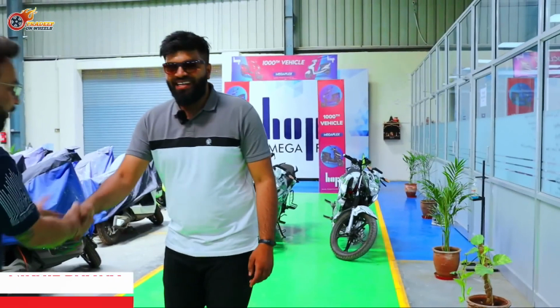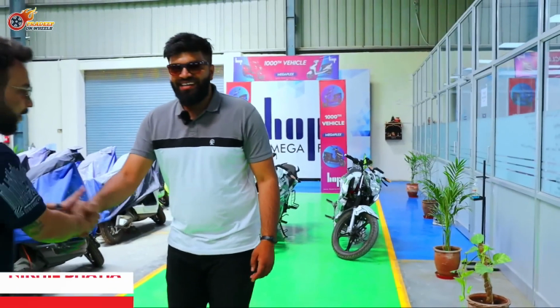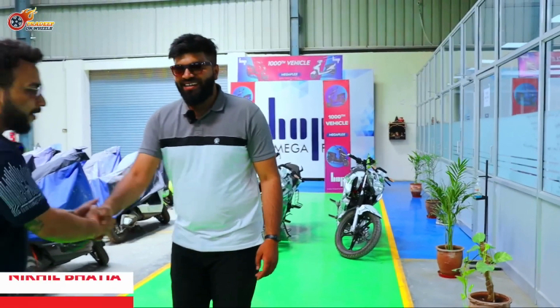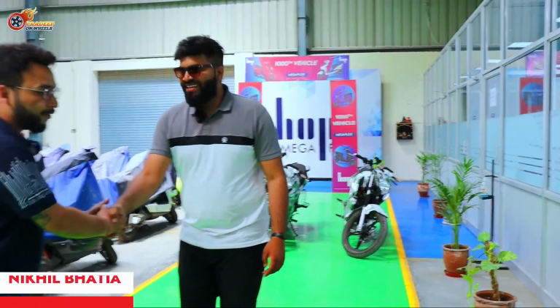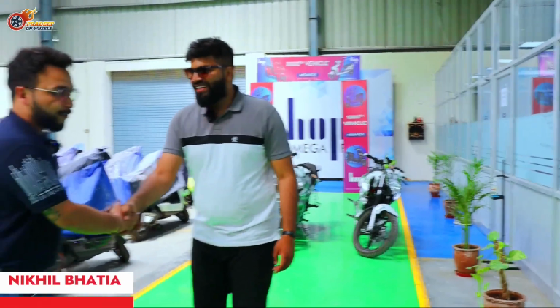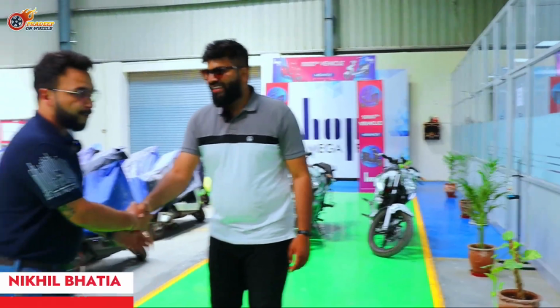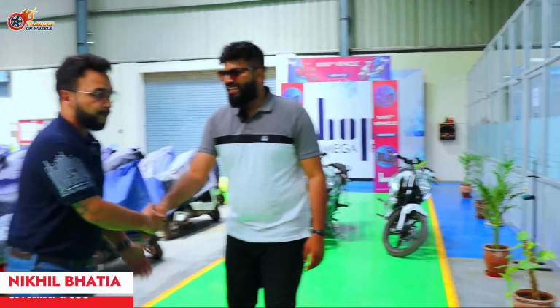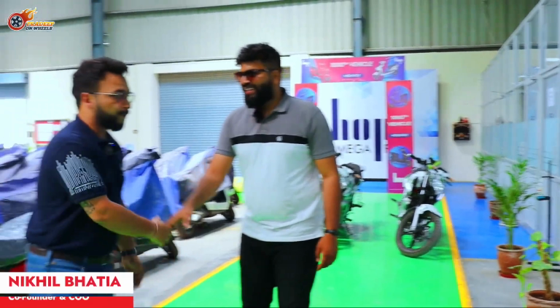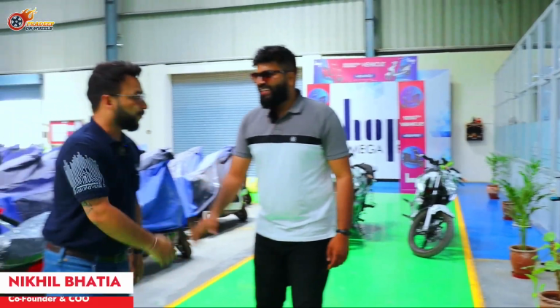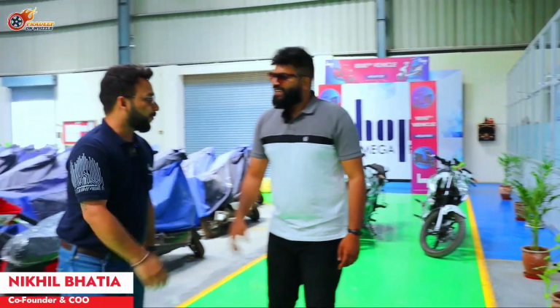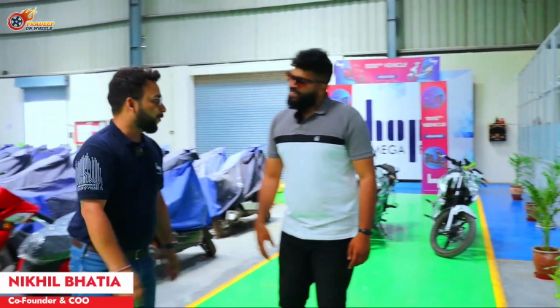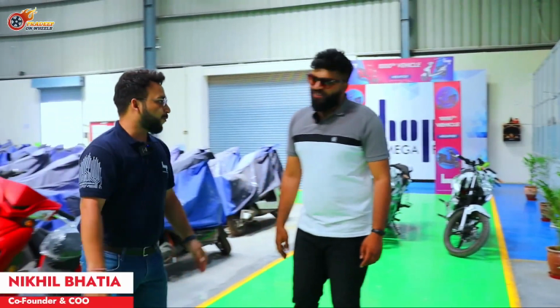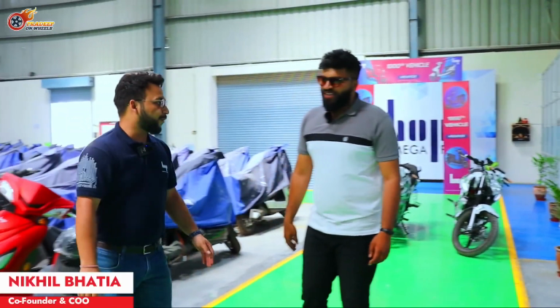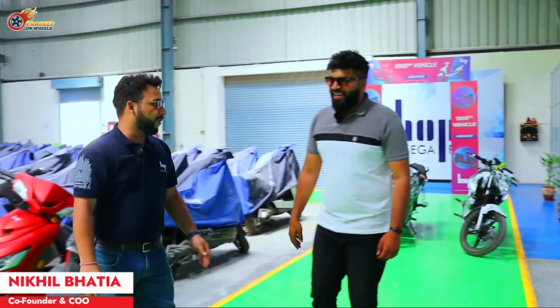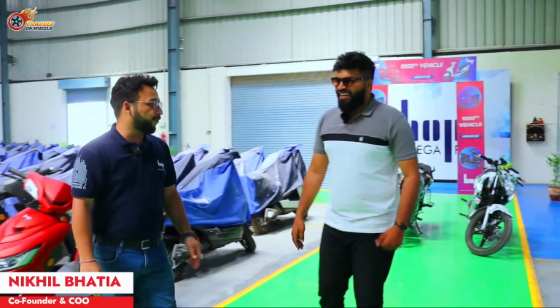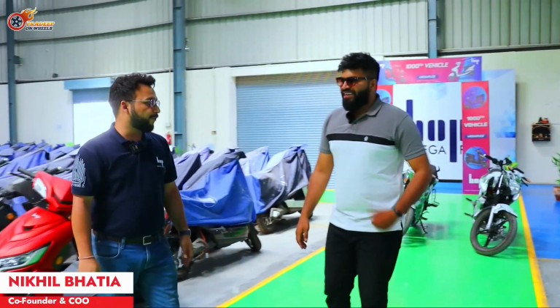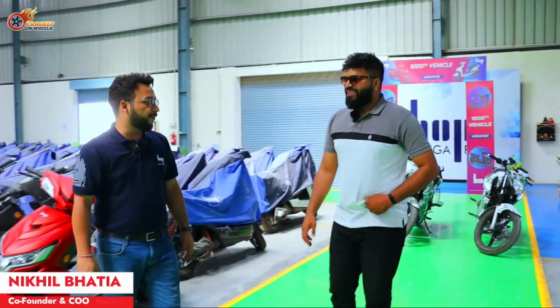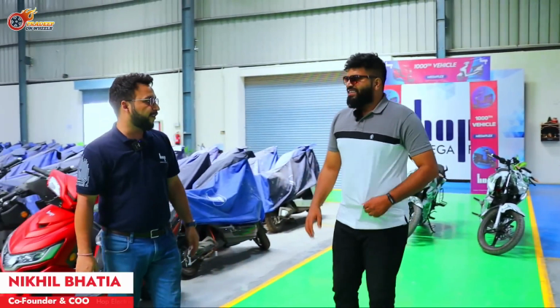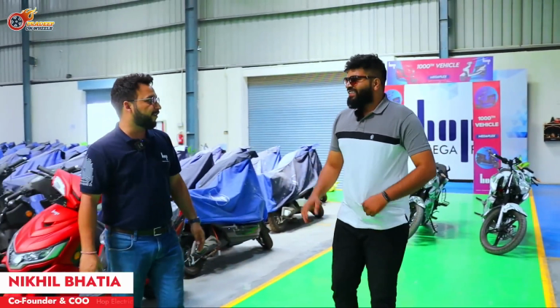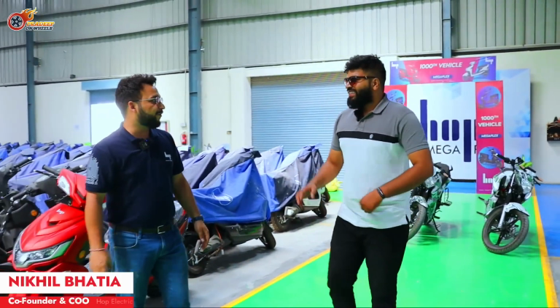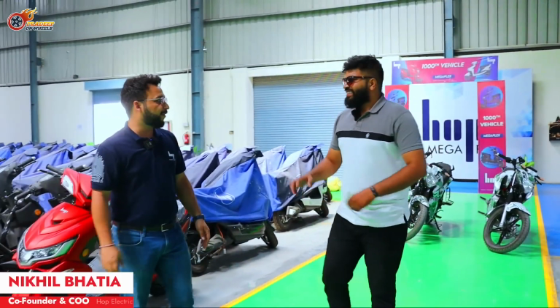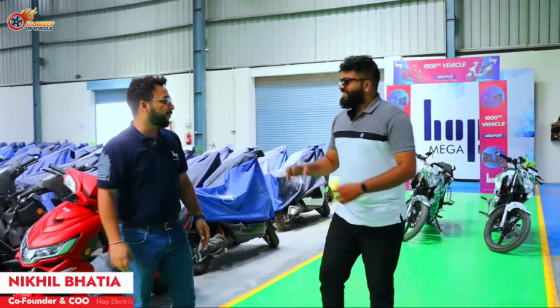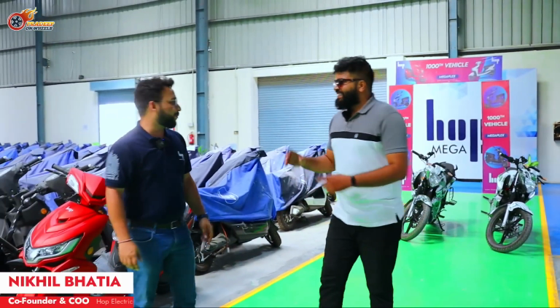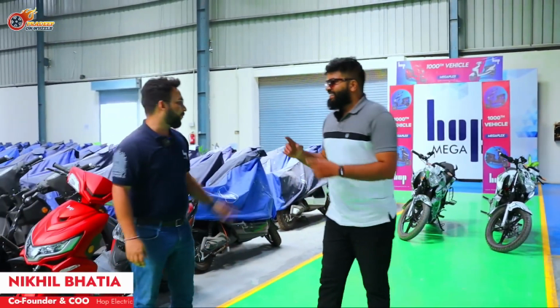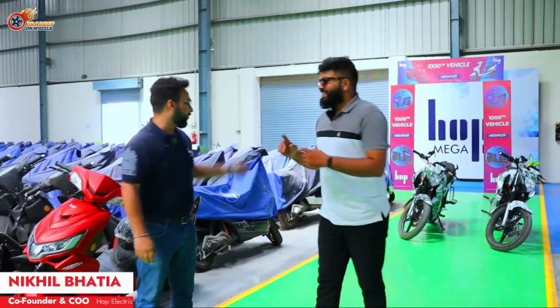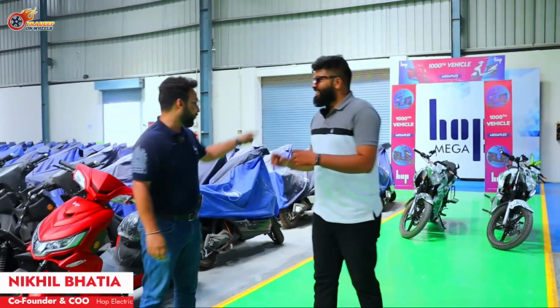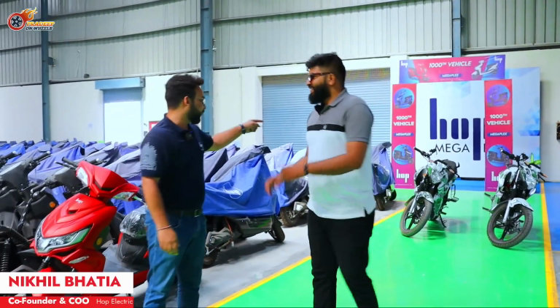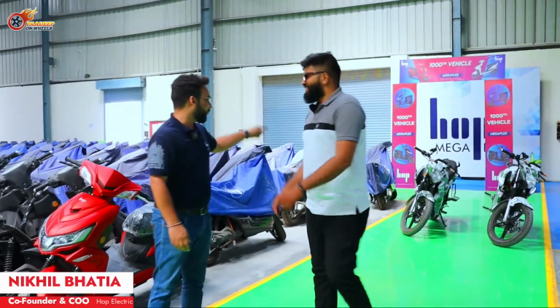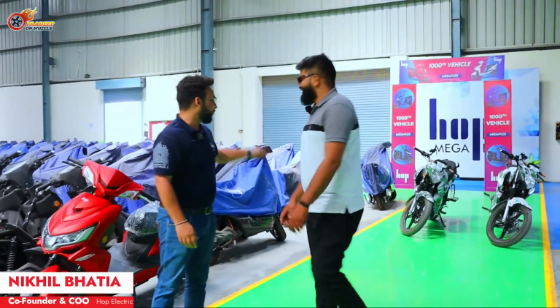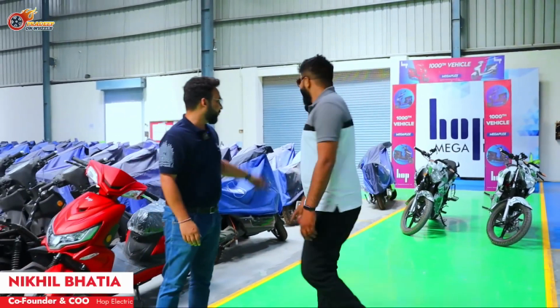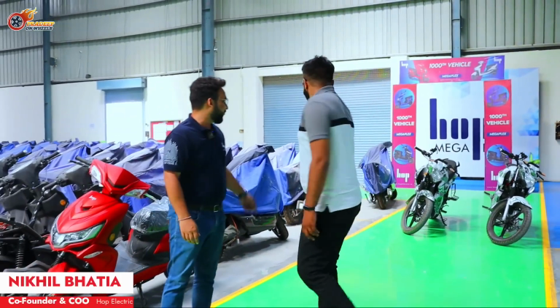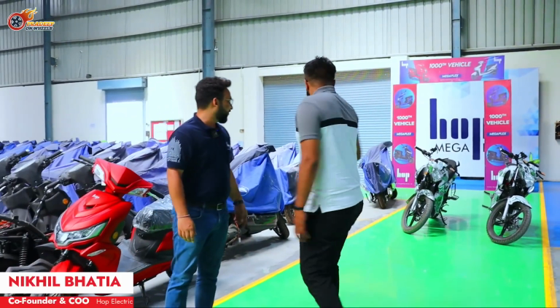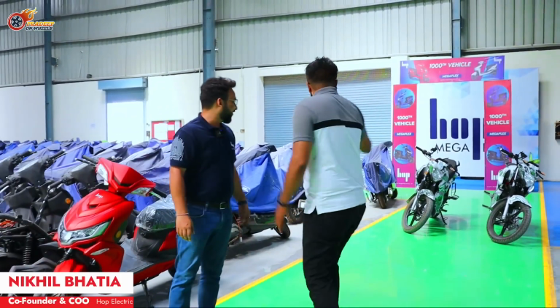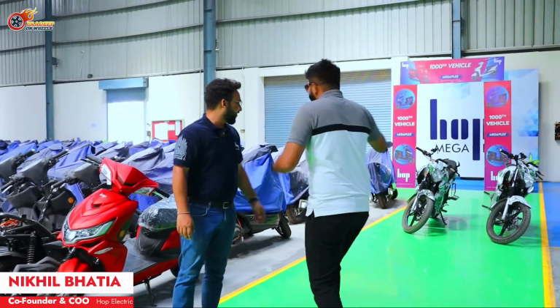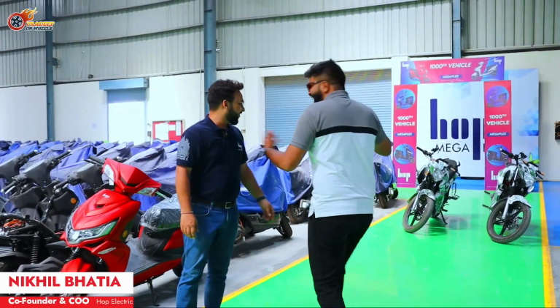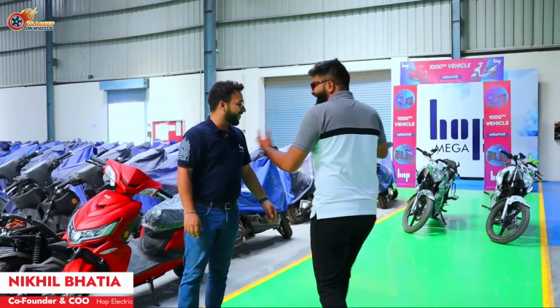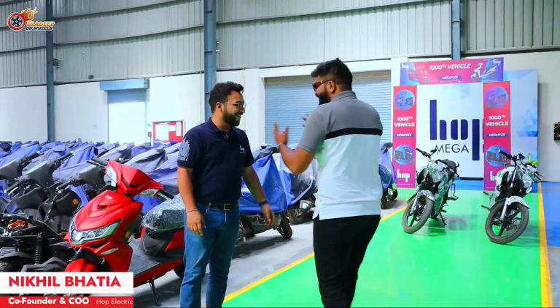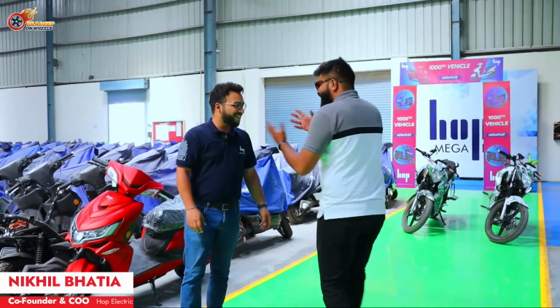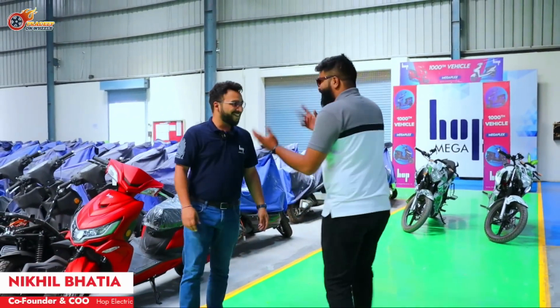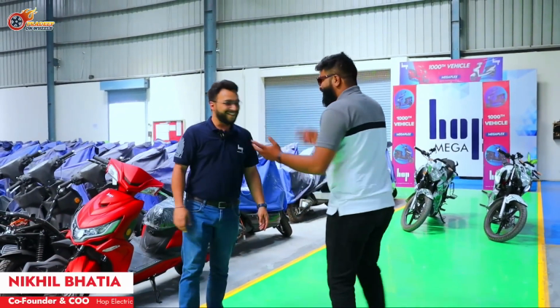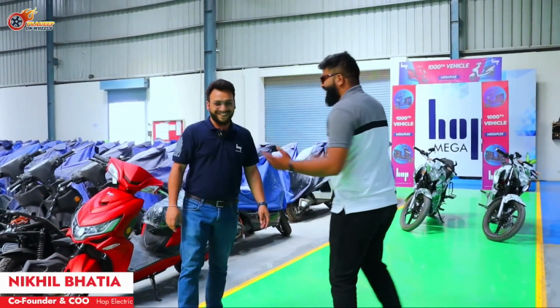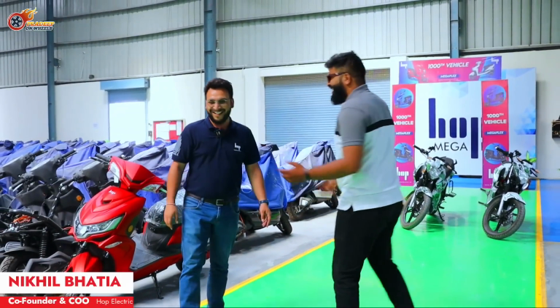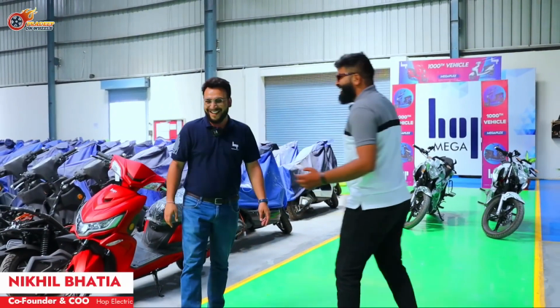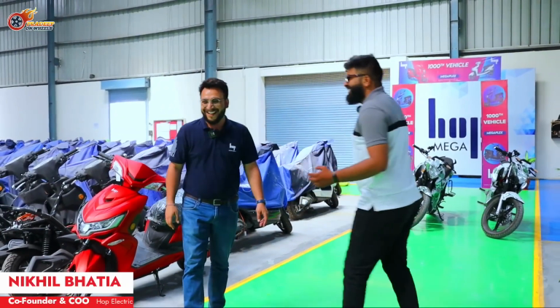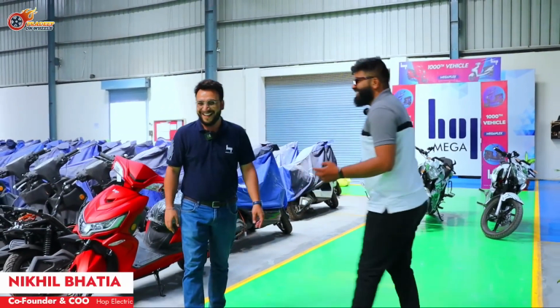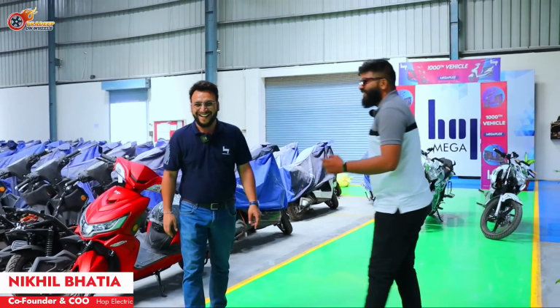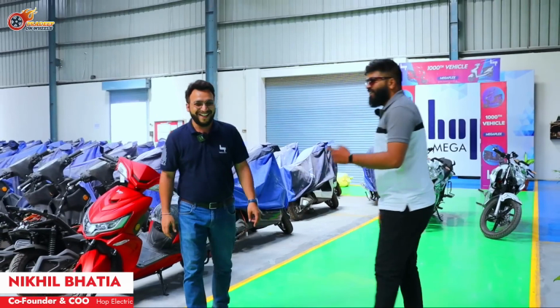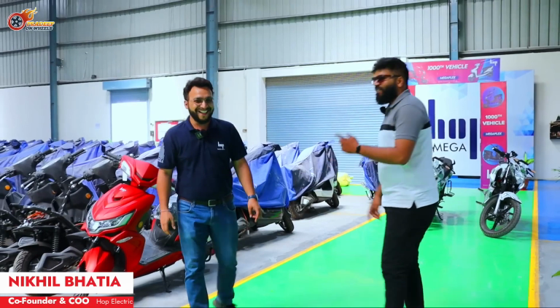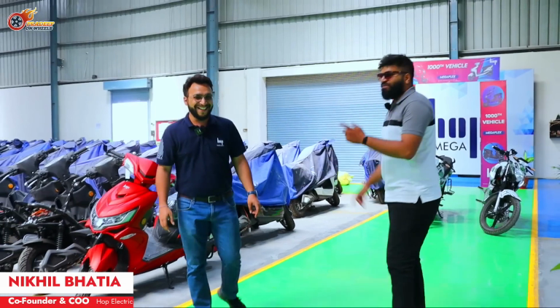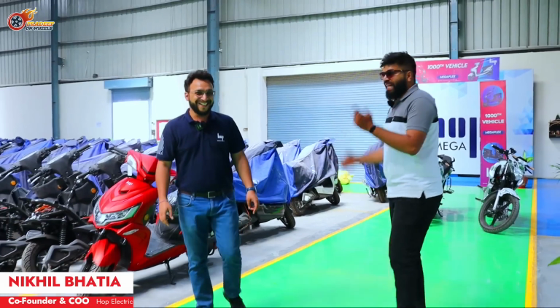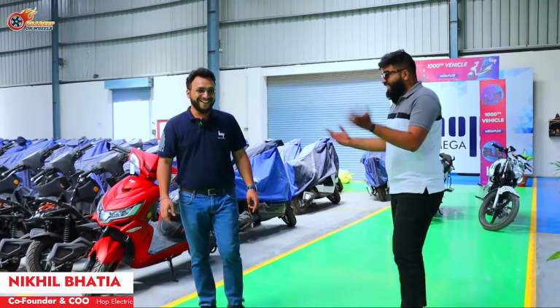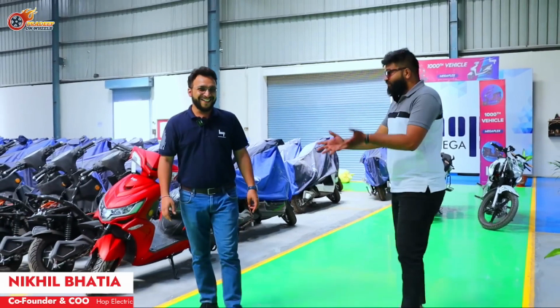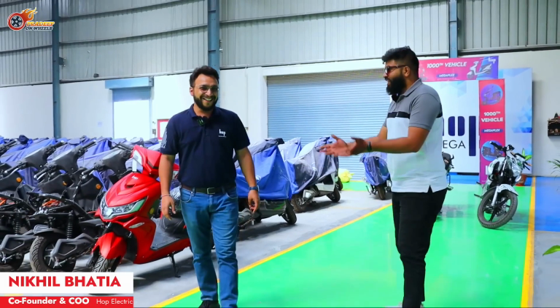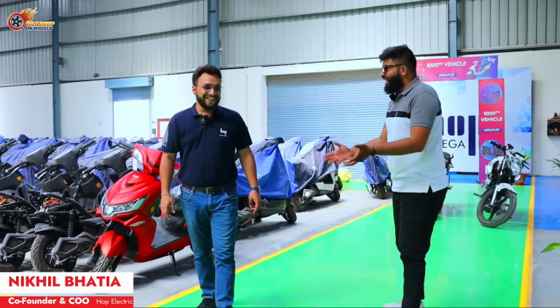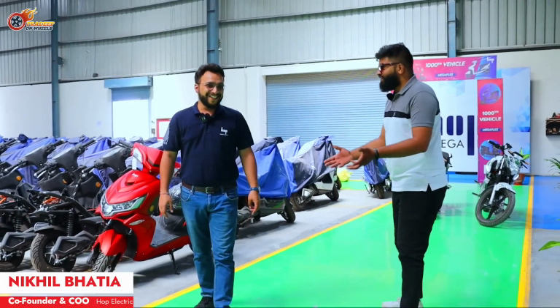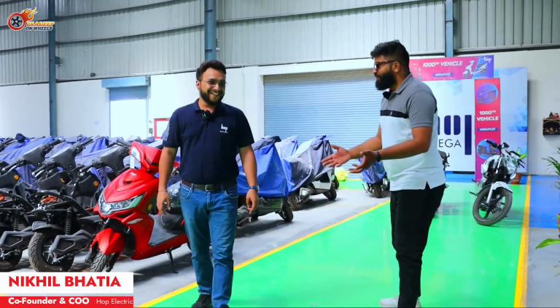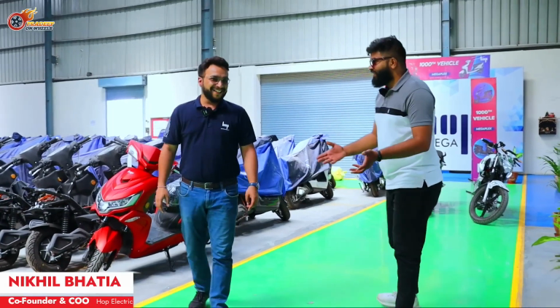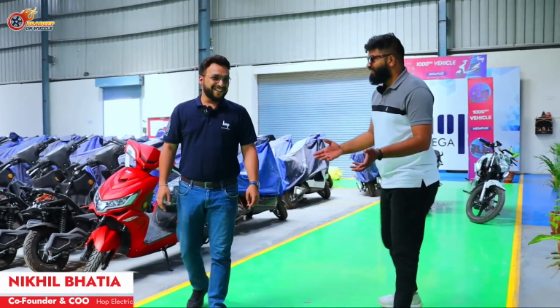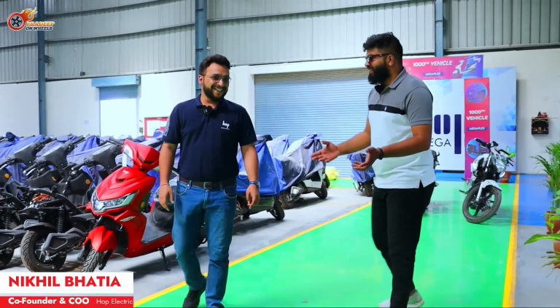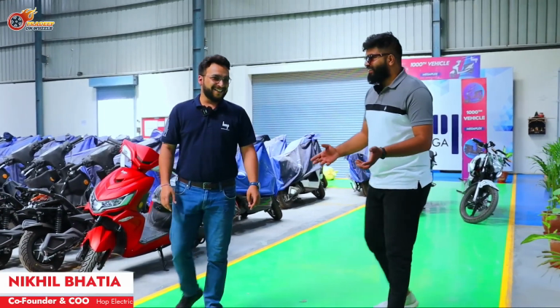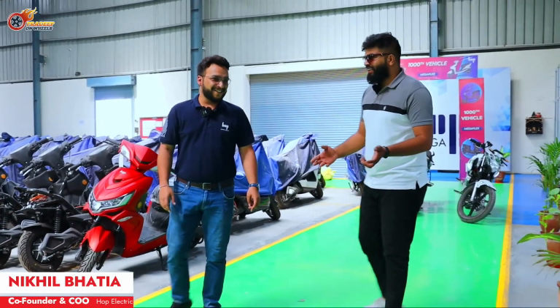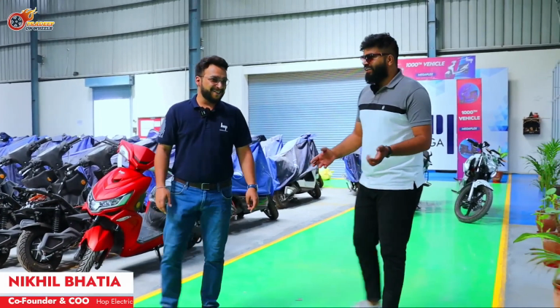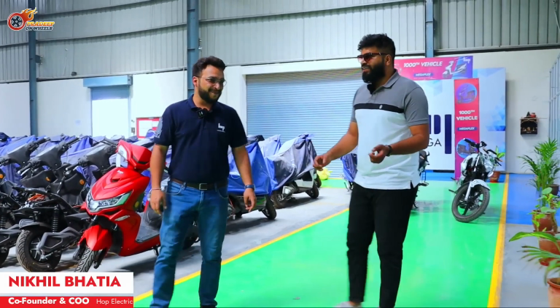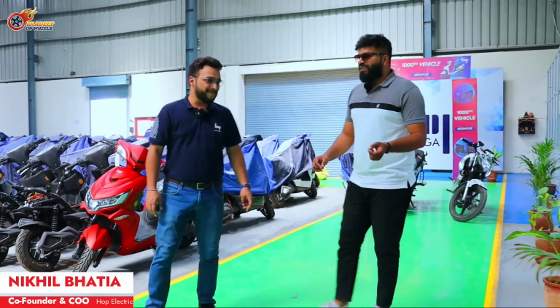Hi Nikhil, how are you? Good. We had a lot of fun with OXO, so thanks for having me here, Nikhil.